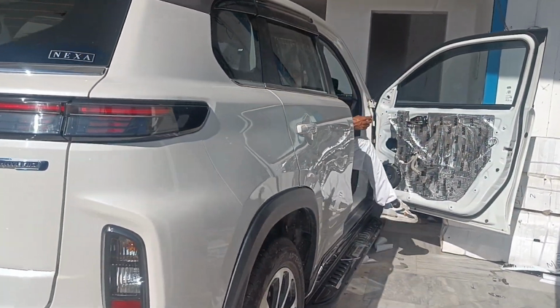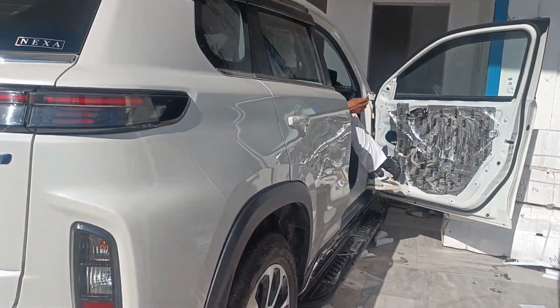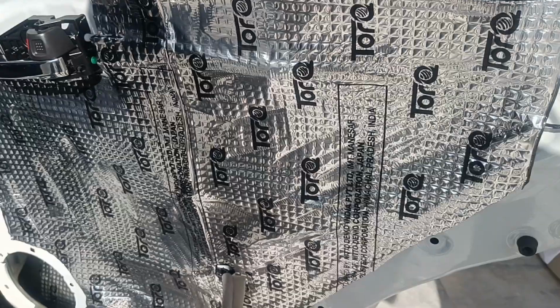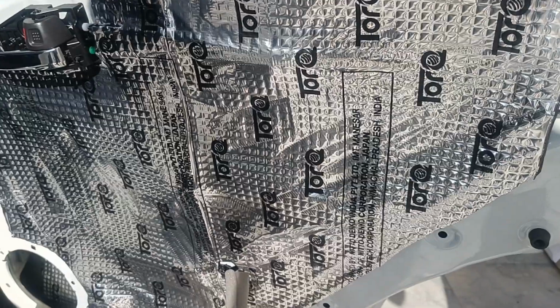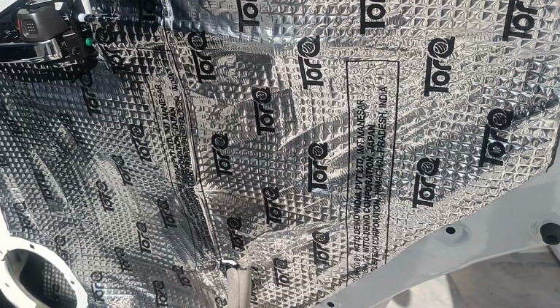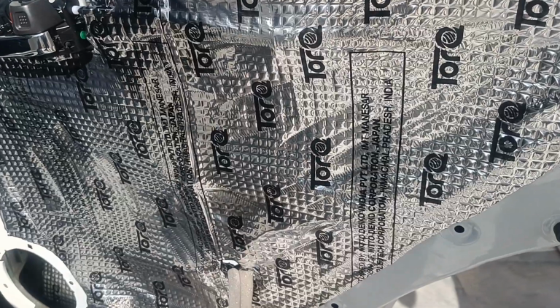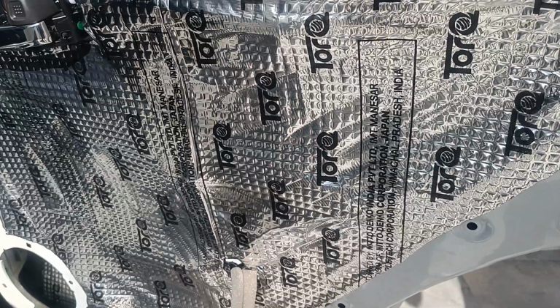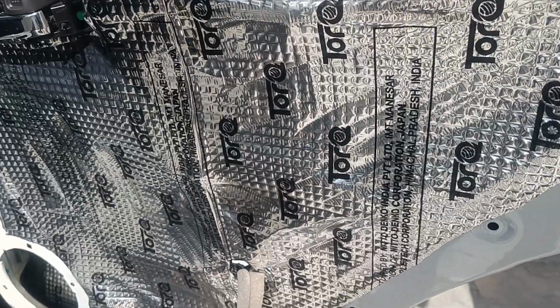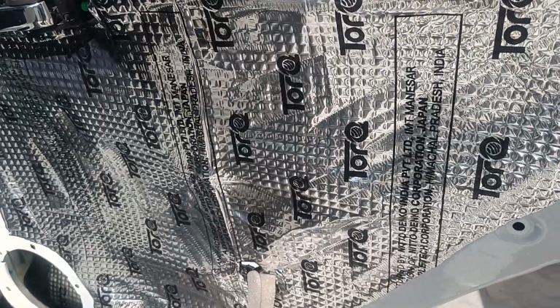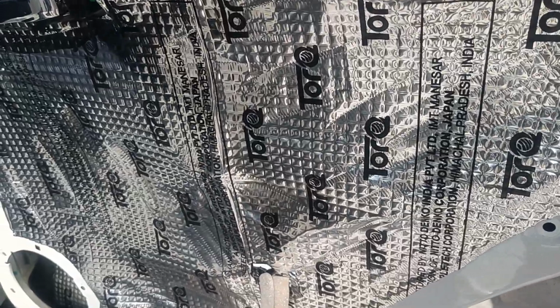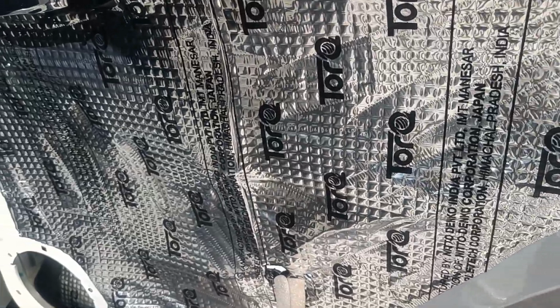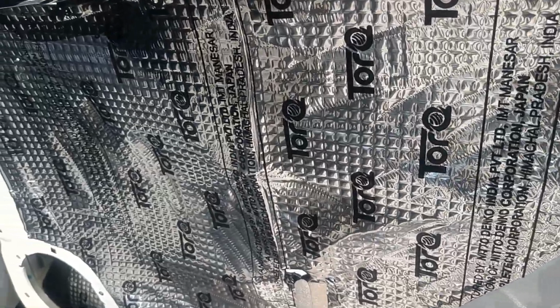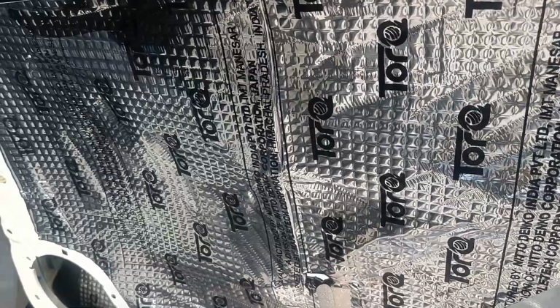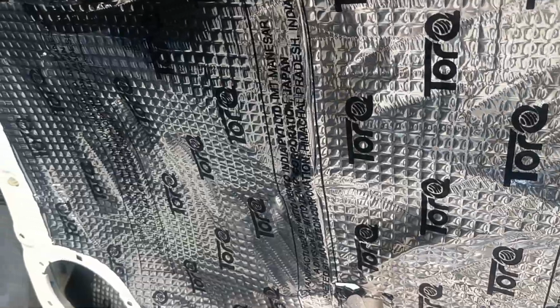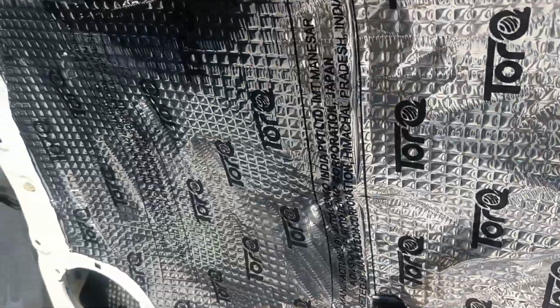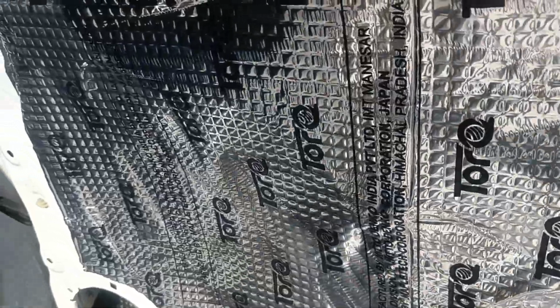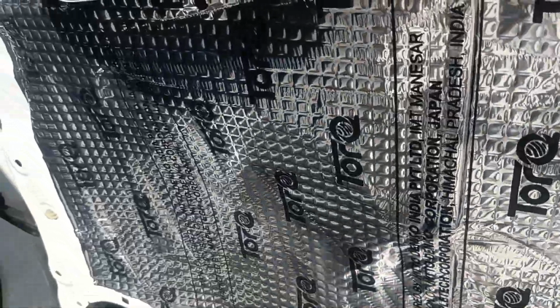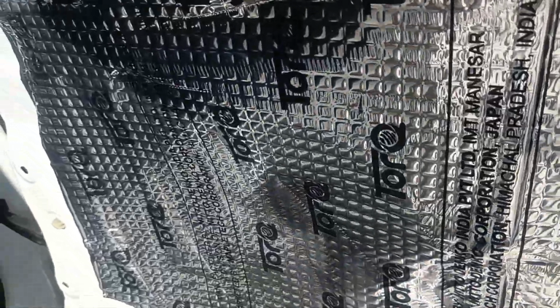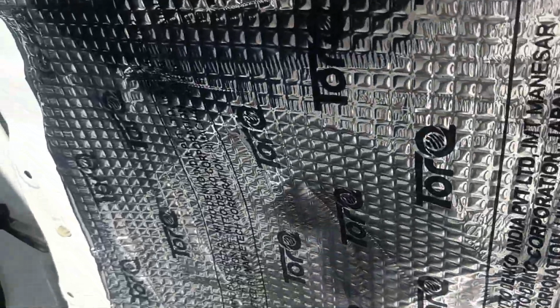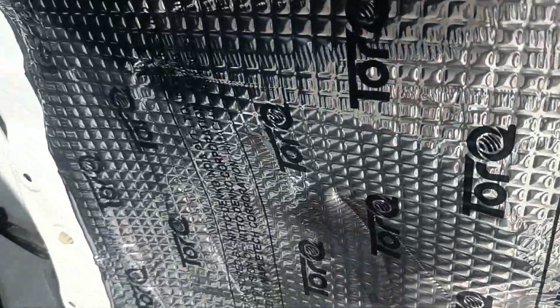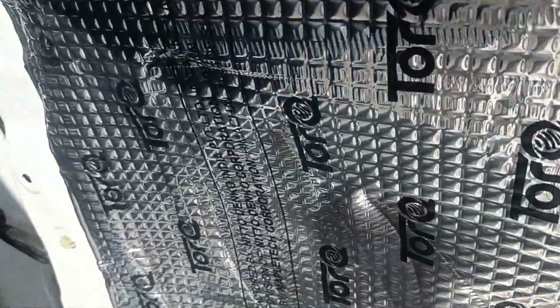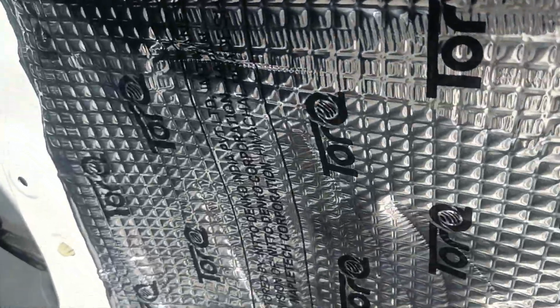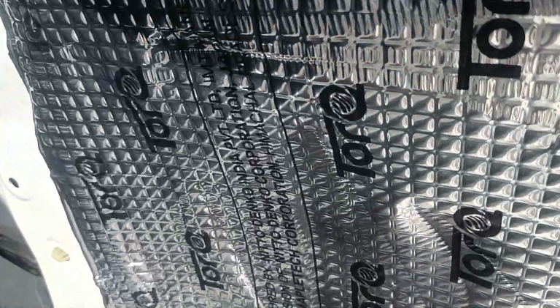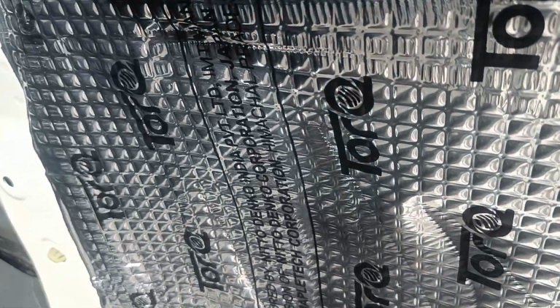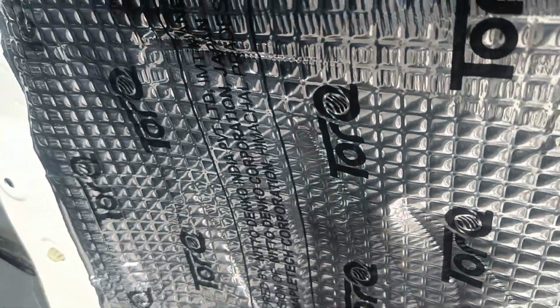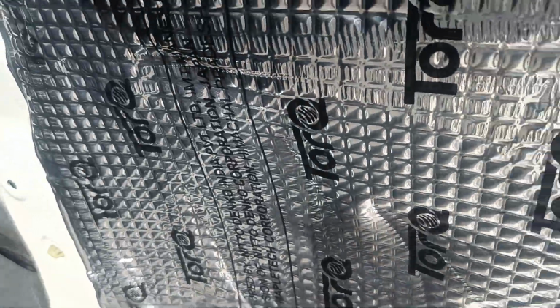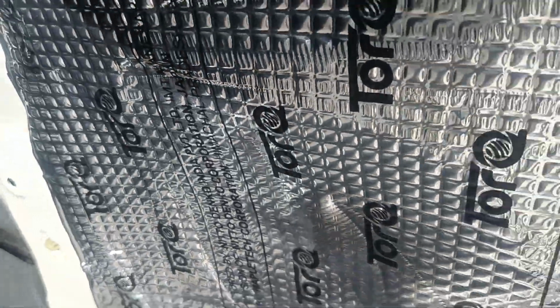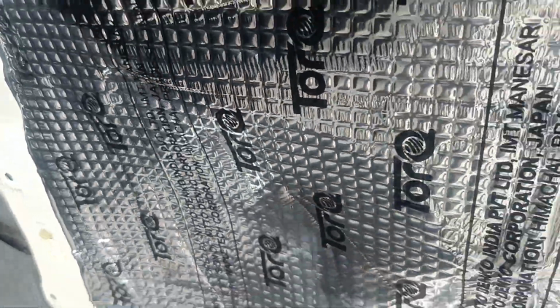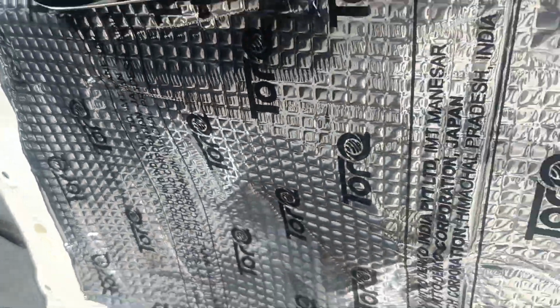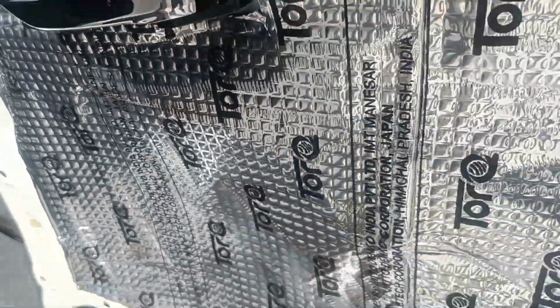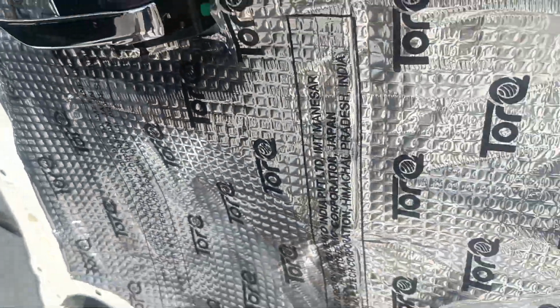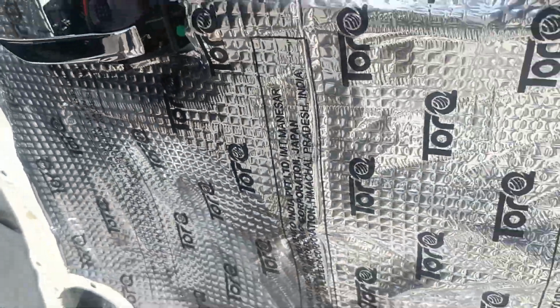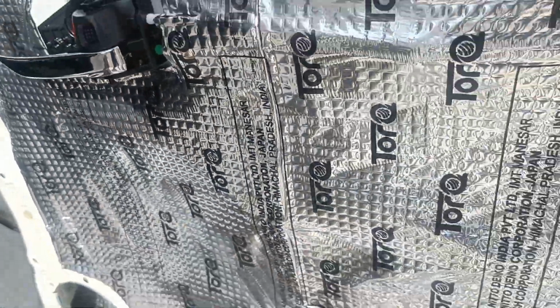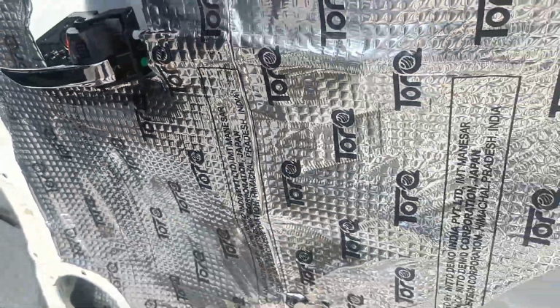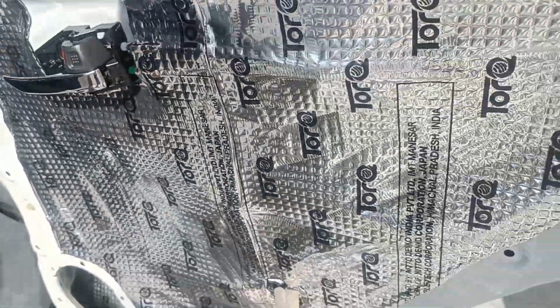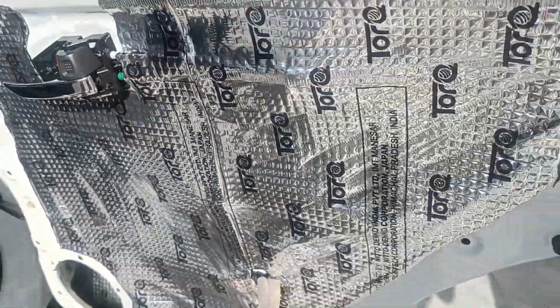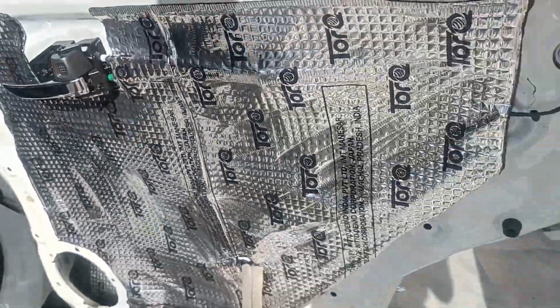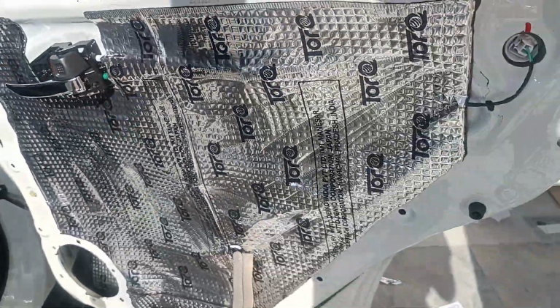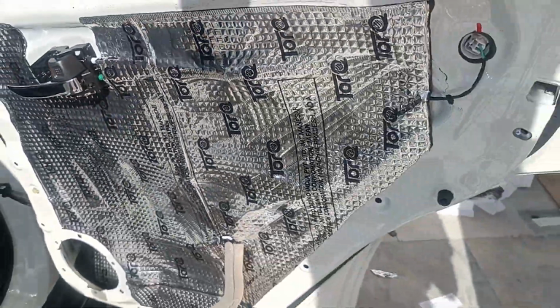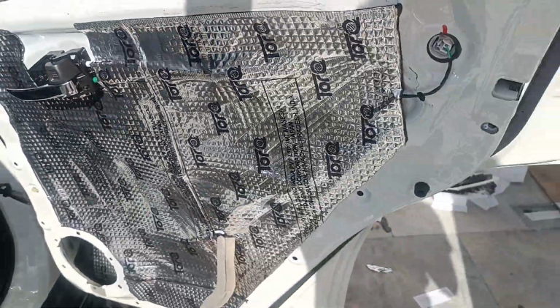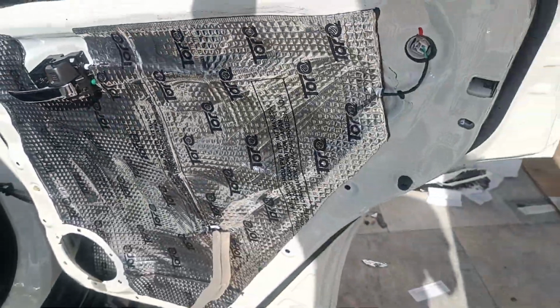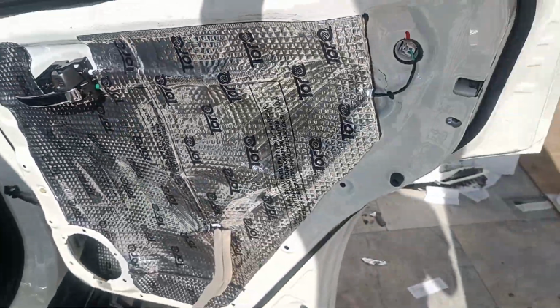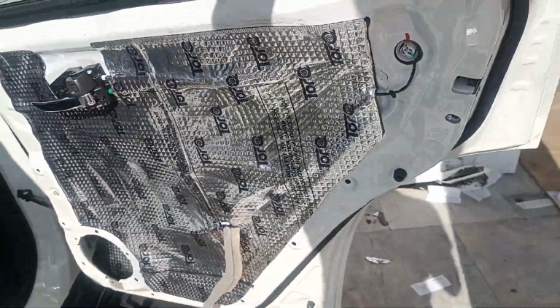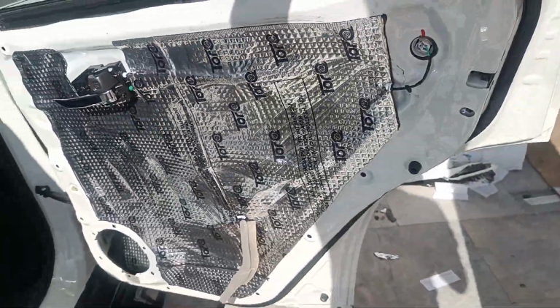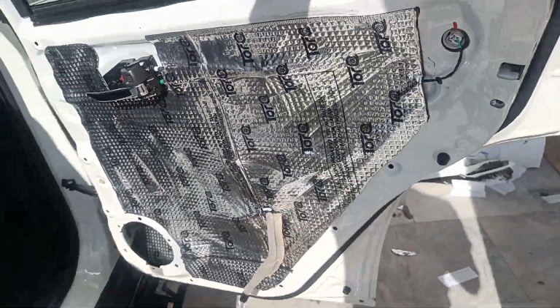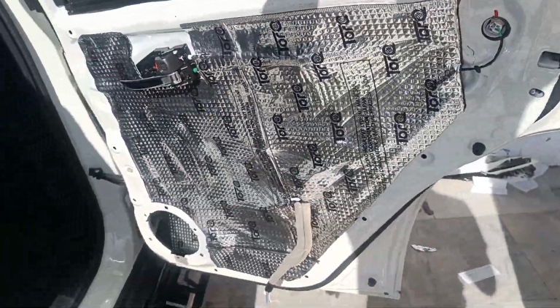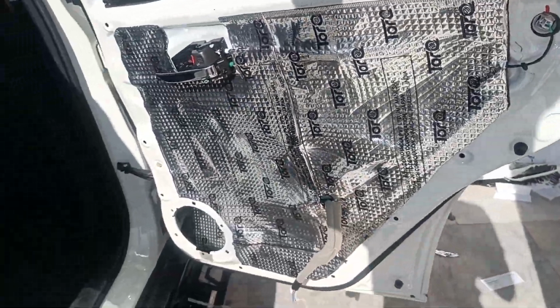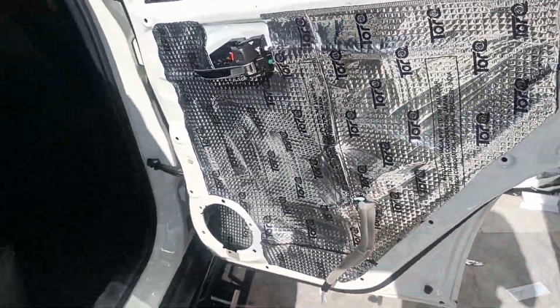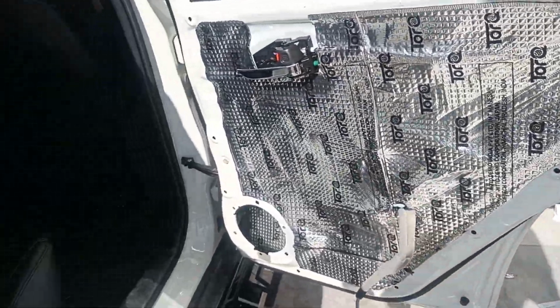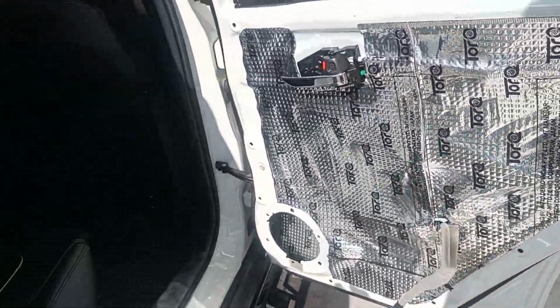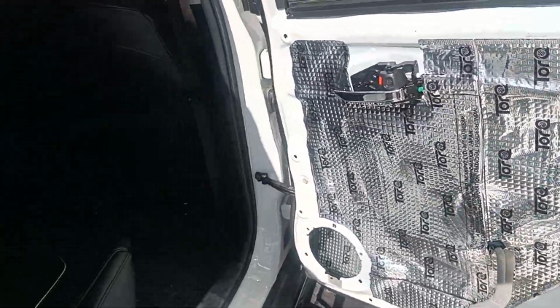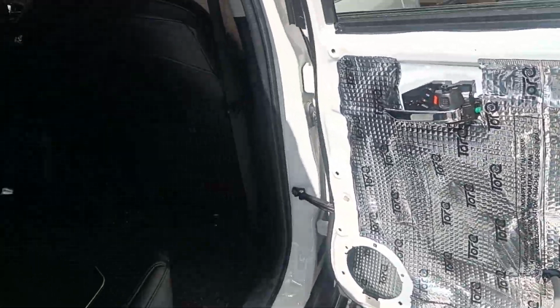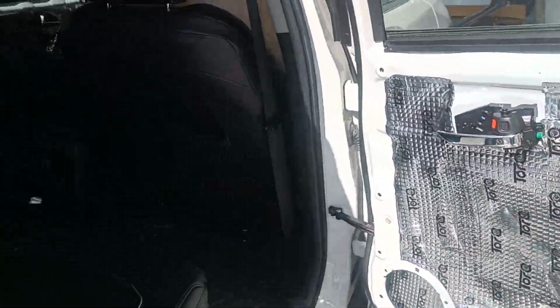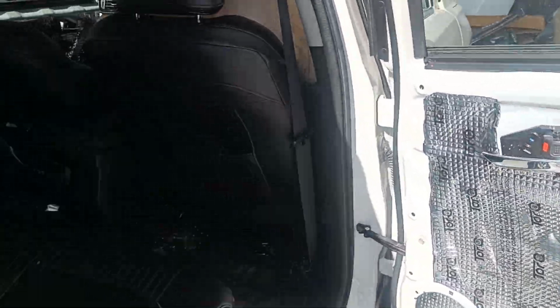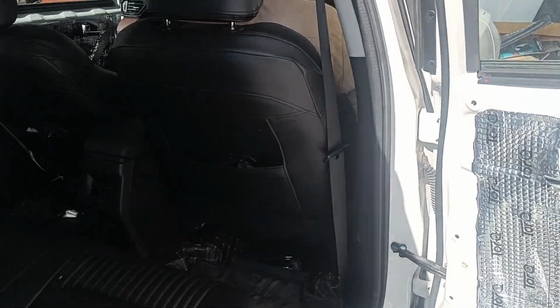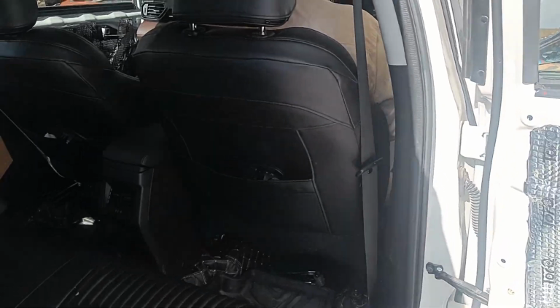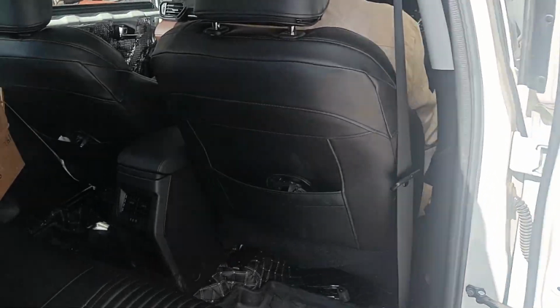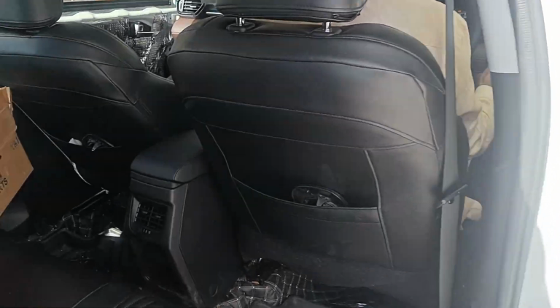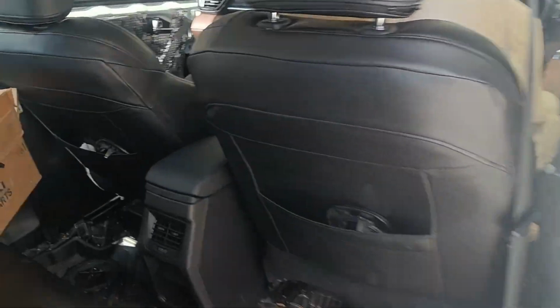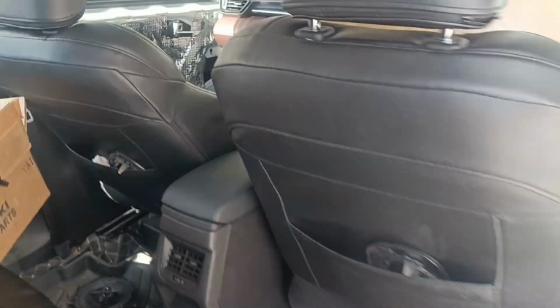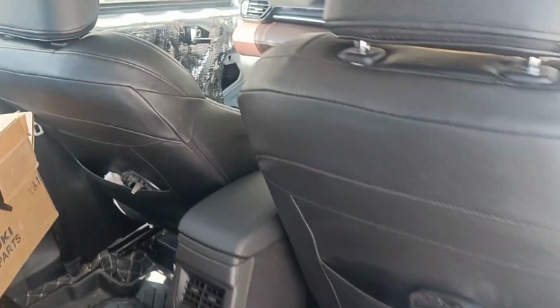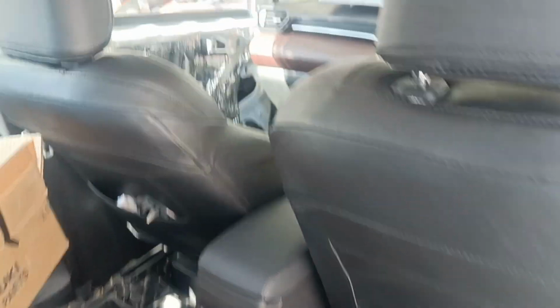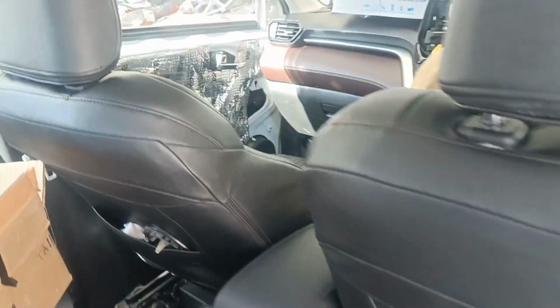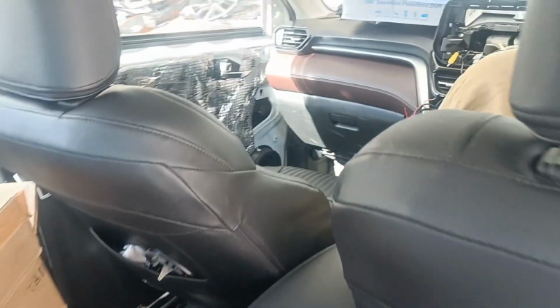To start with, we have done damping in the door for superior sound proofing and strengthening of the door.